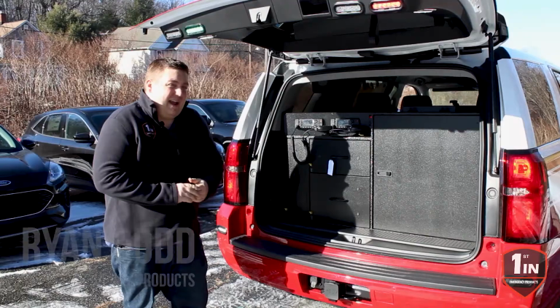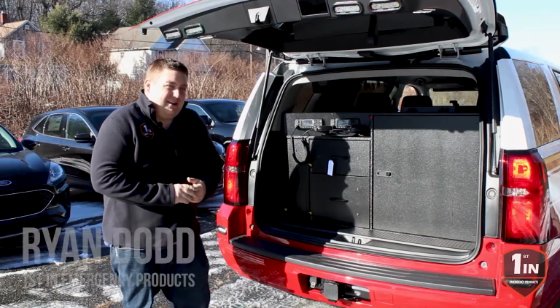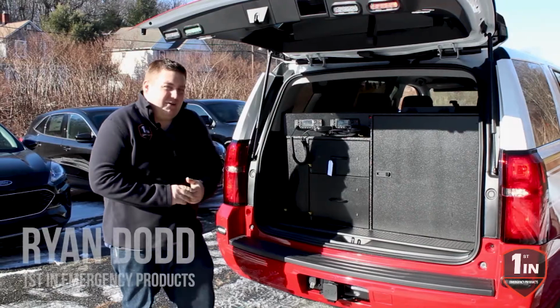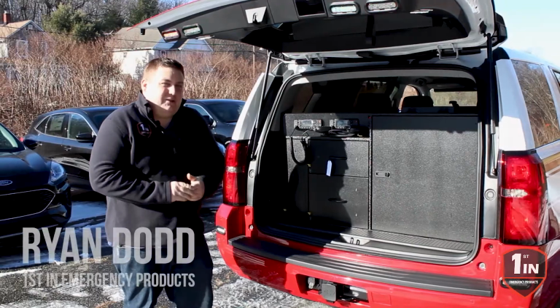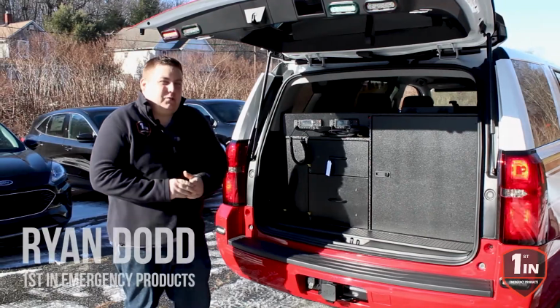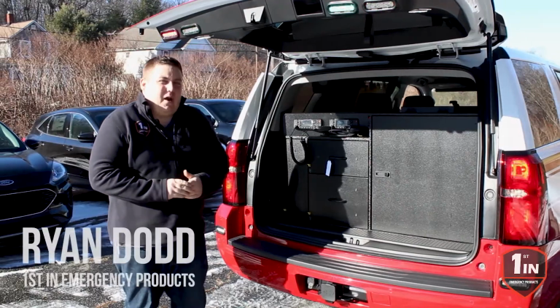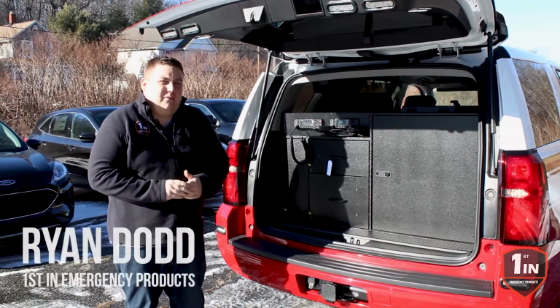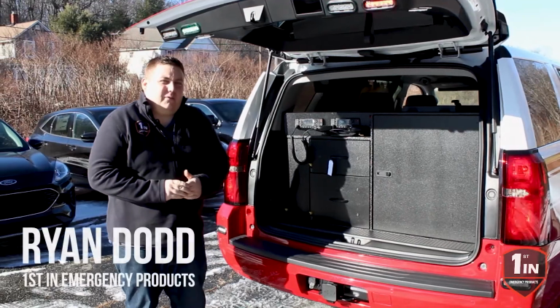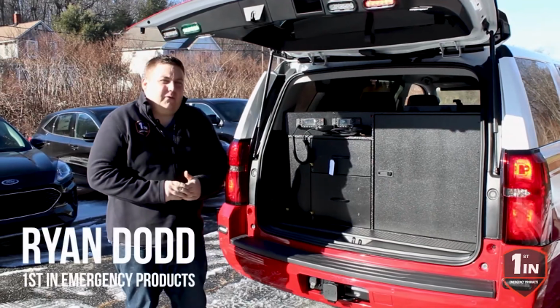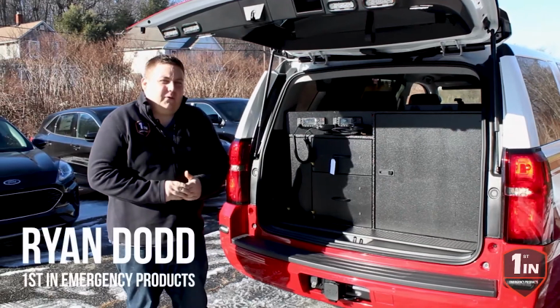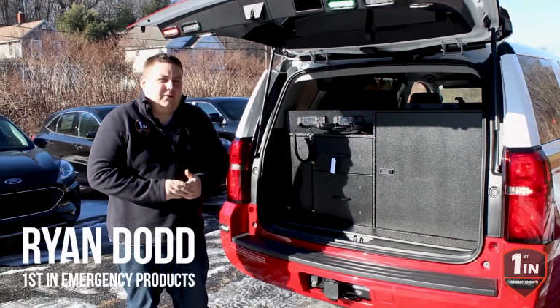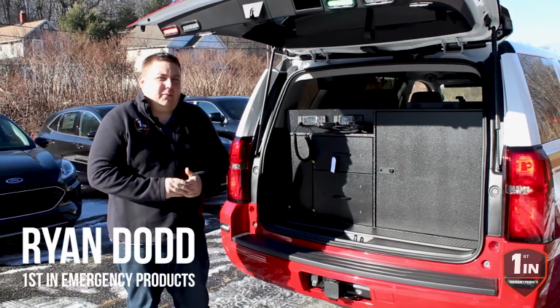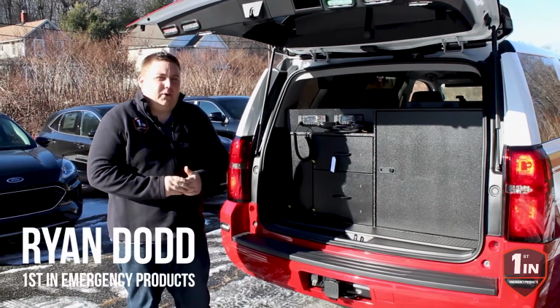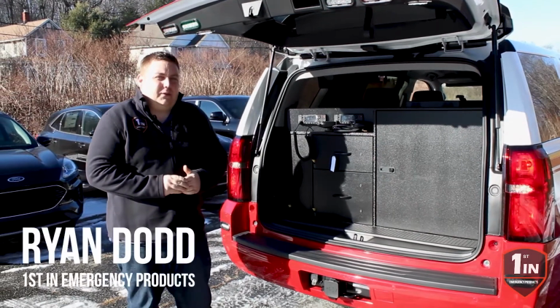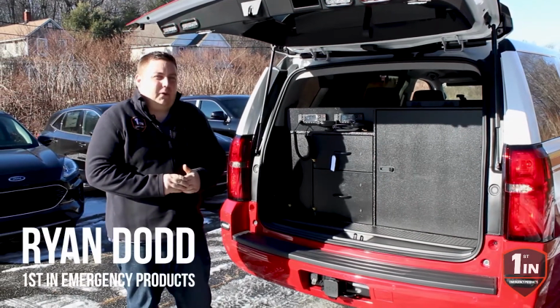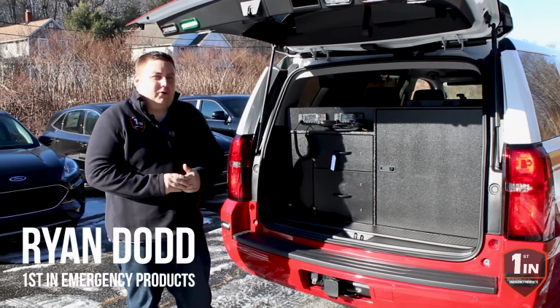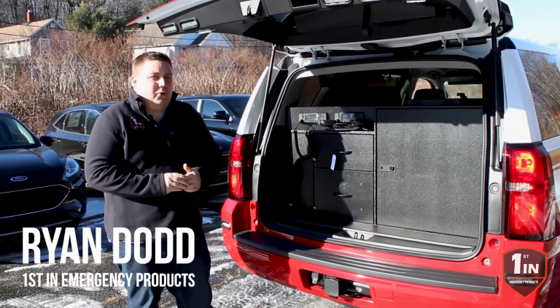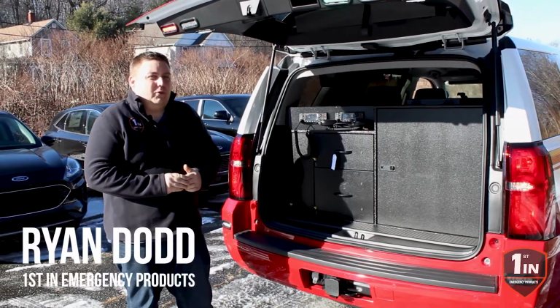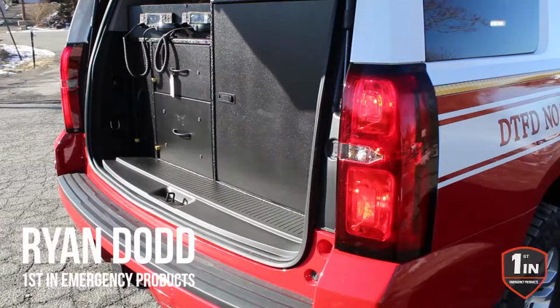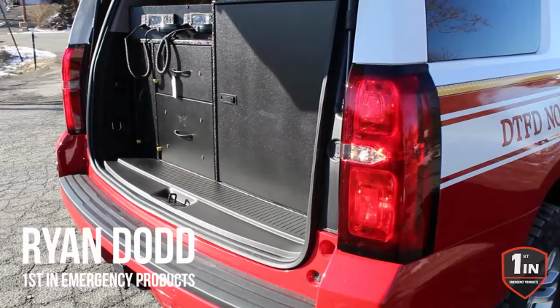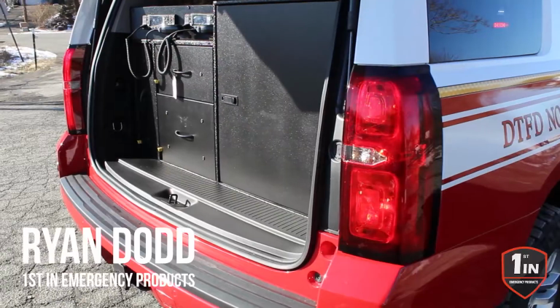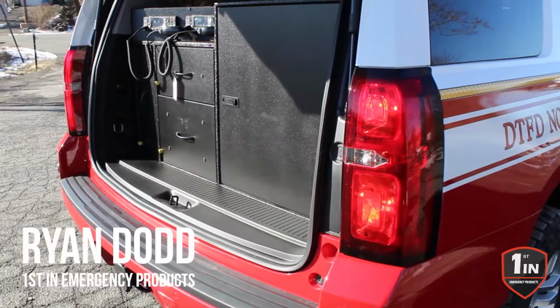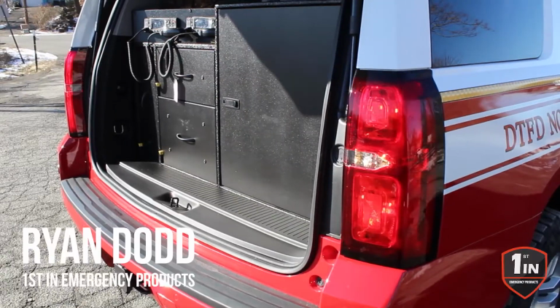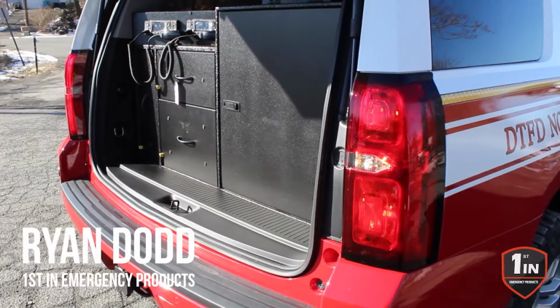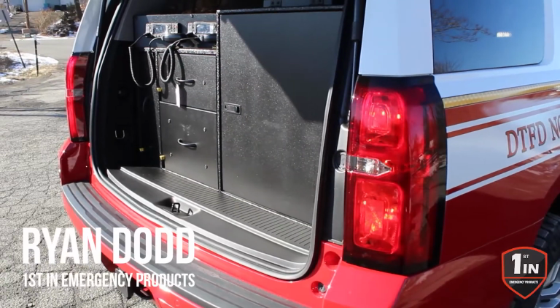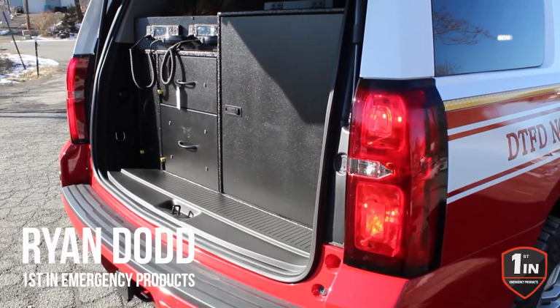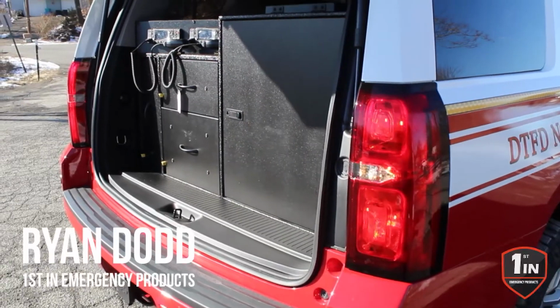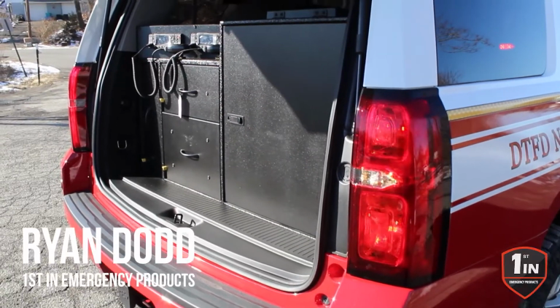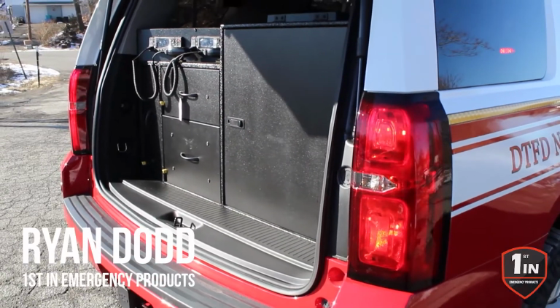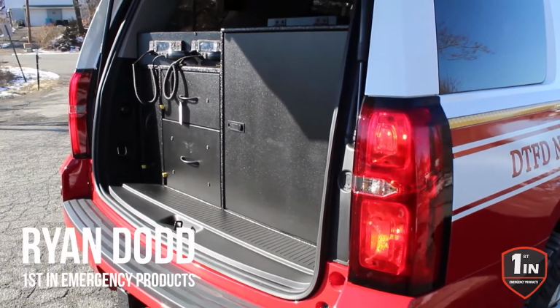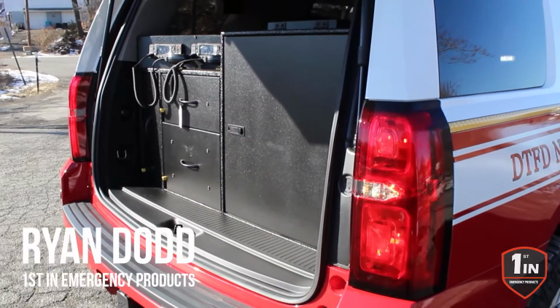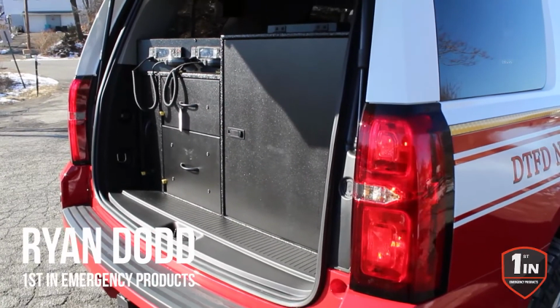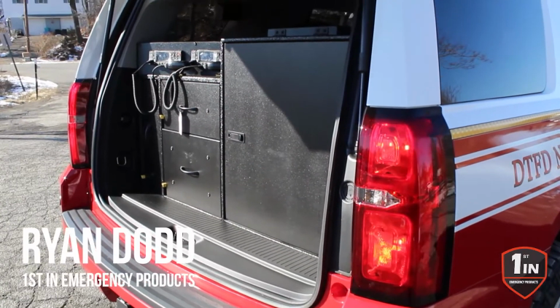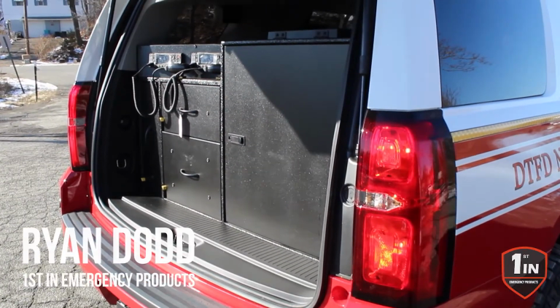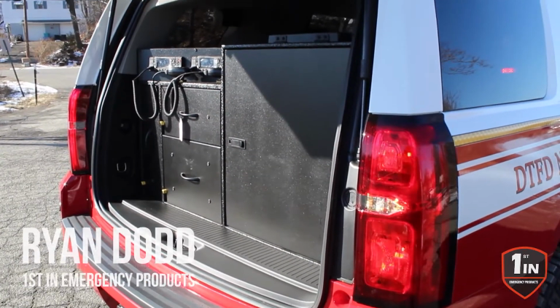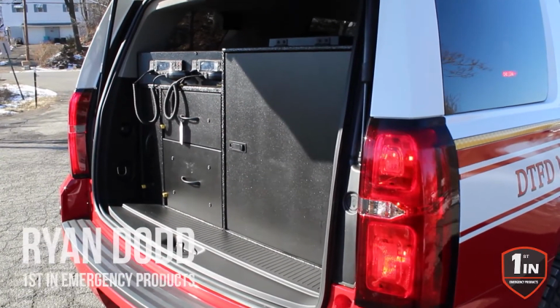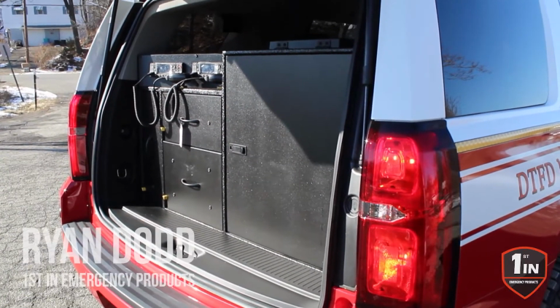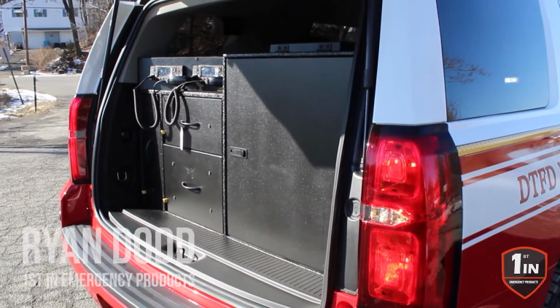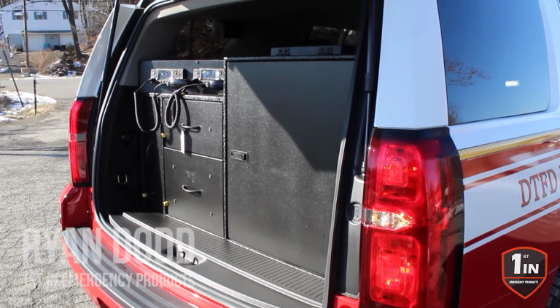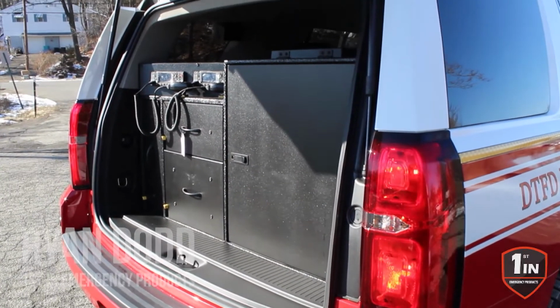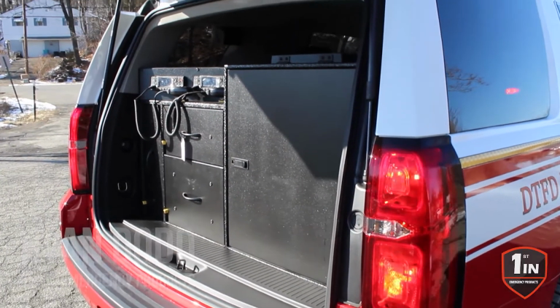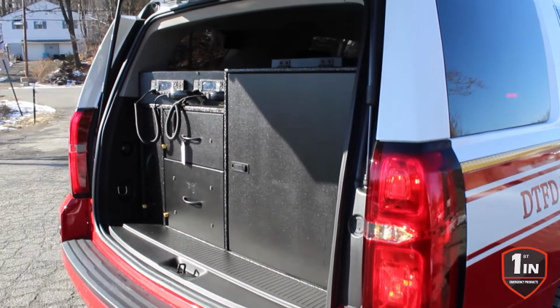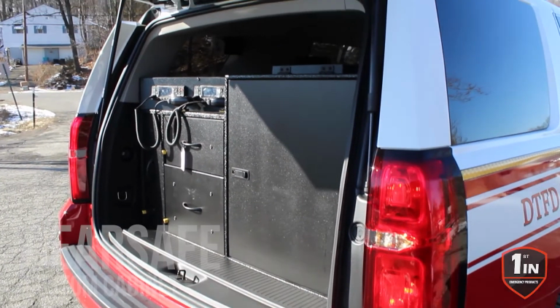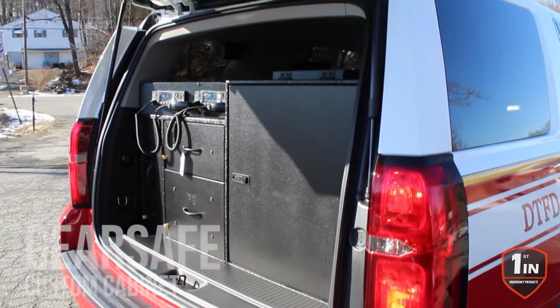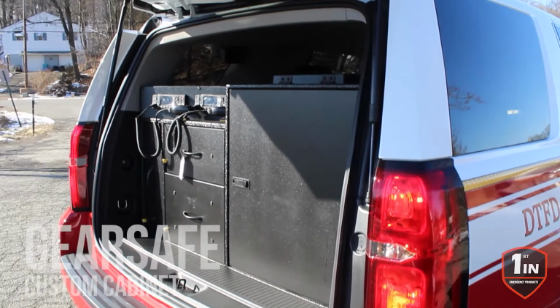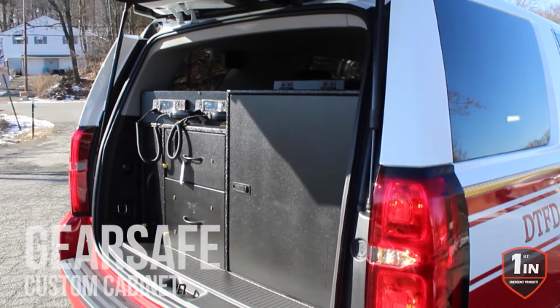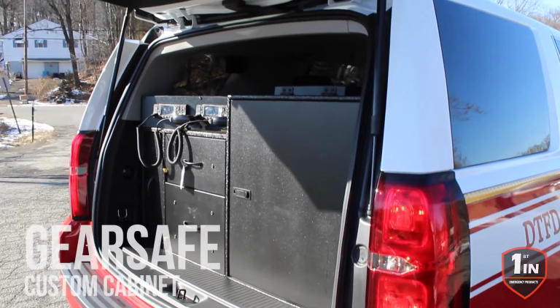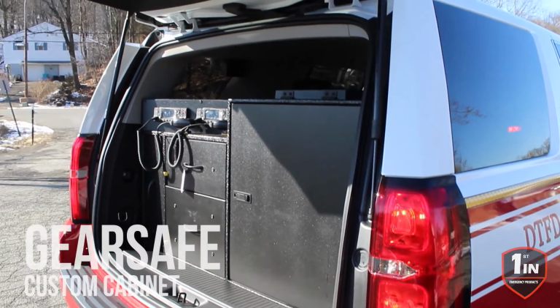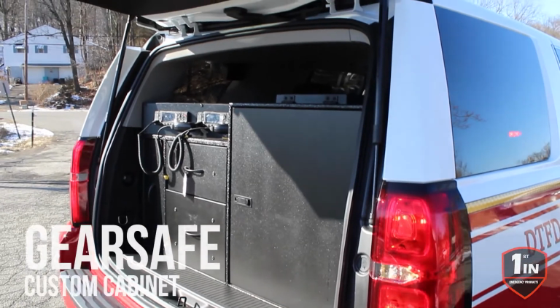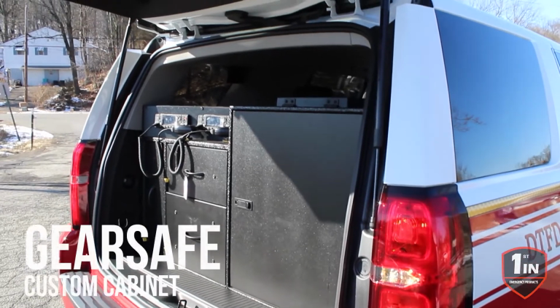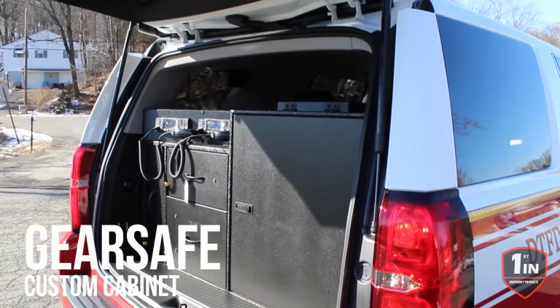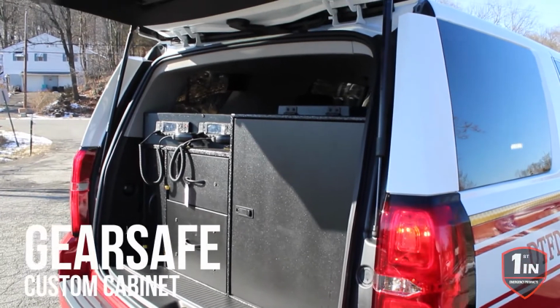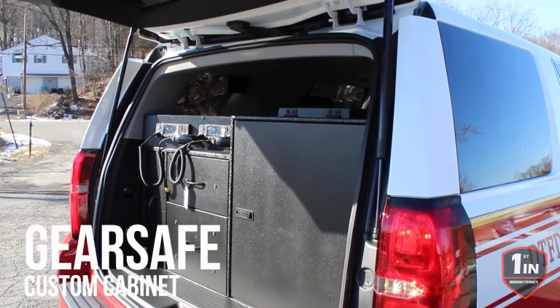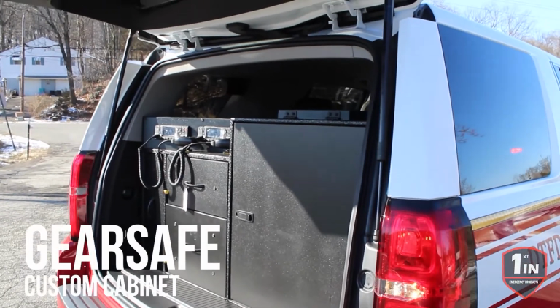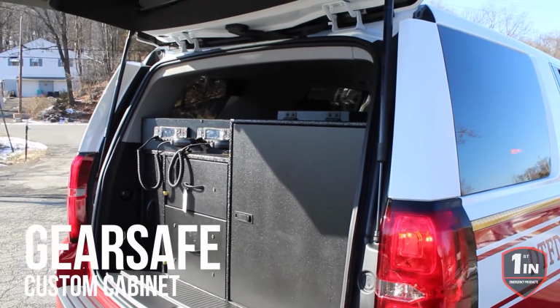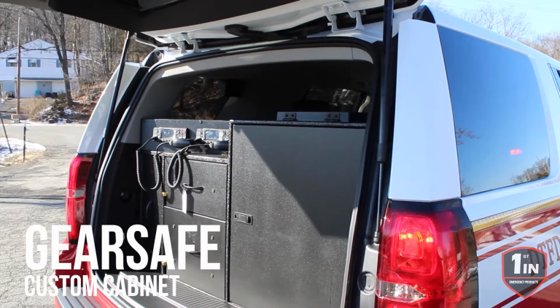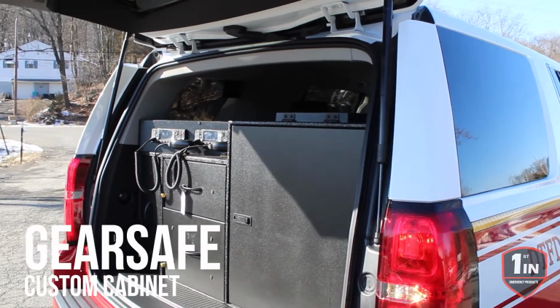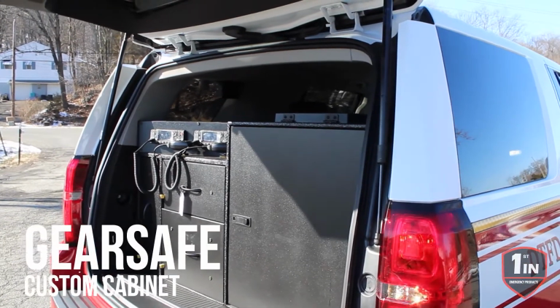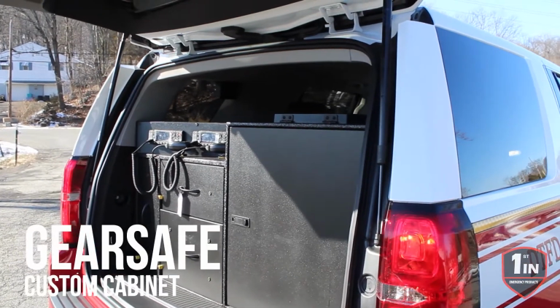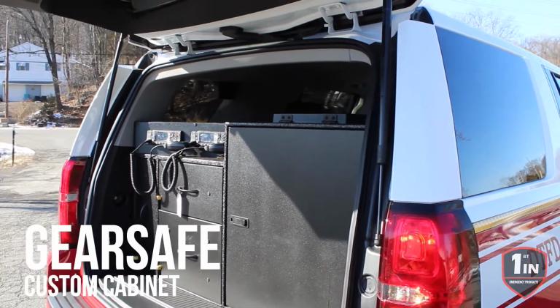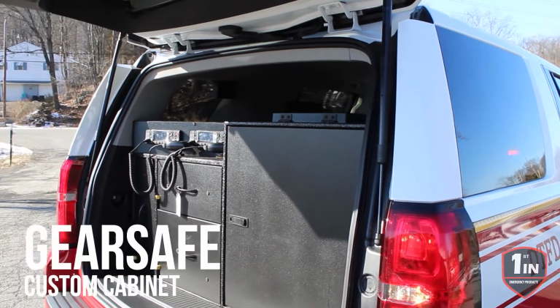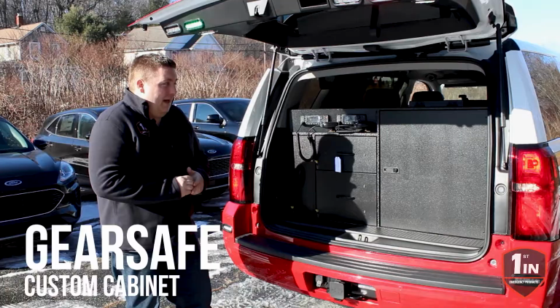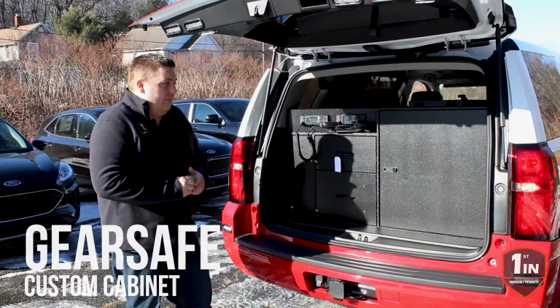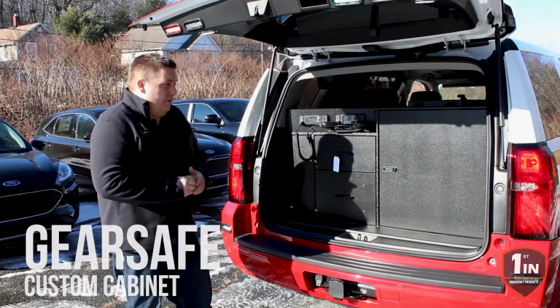How are you doing? It's Ryan with First and Emergency Products. What we're looking at today is a Gear Safe fire command cabinet that's been designed to fit the Chevy Tahoe platform.